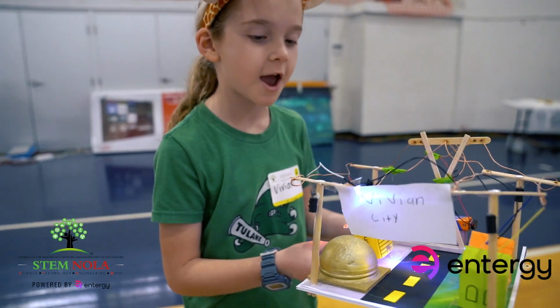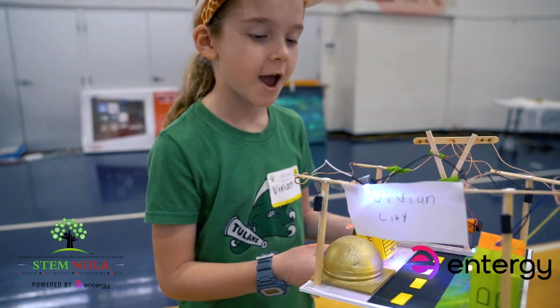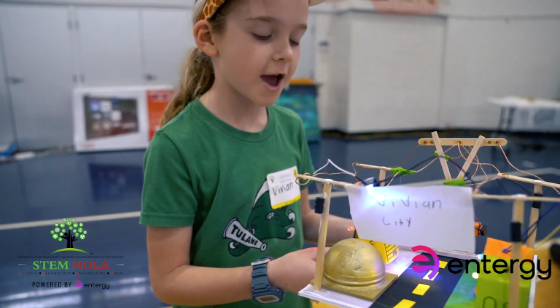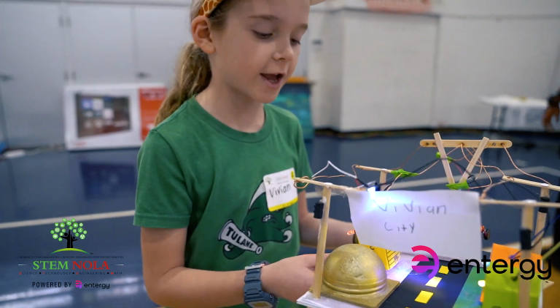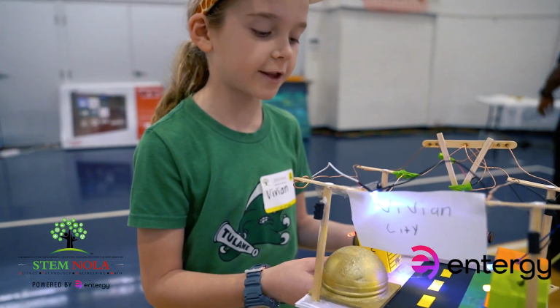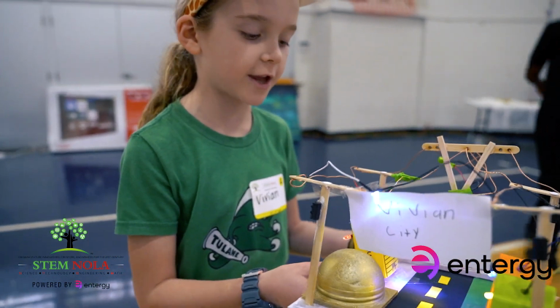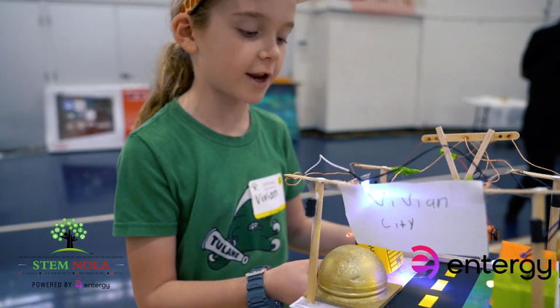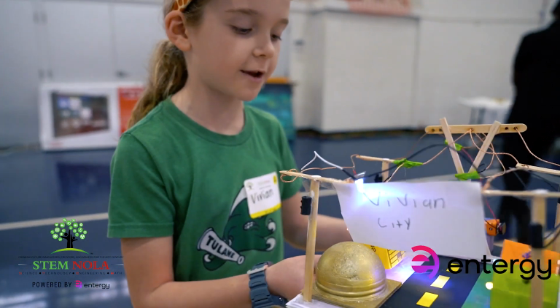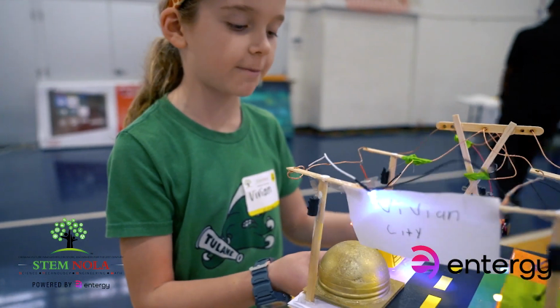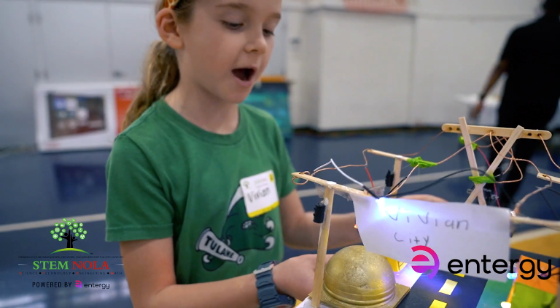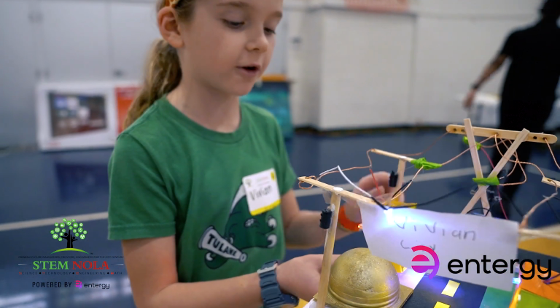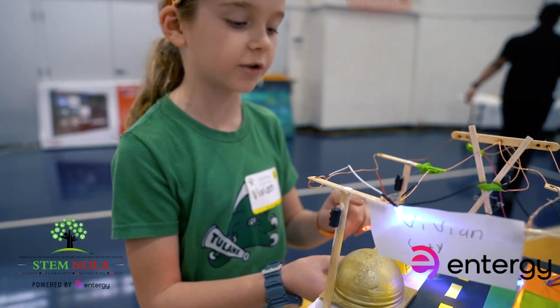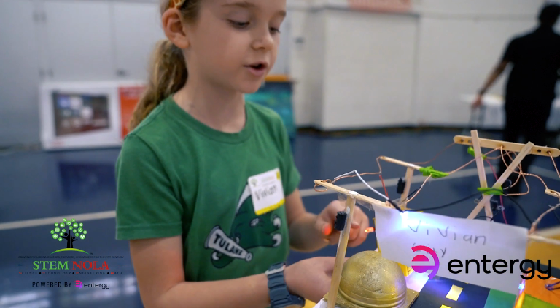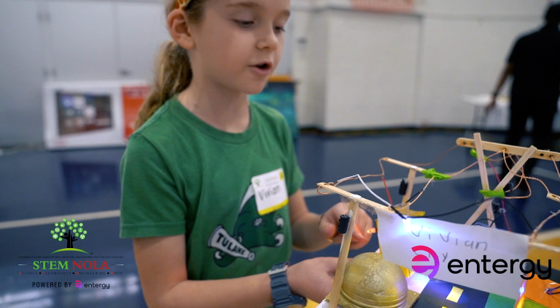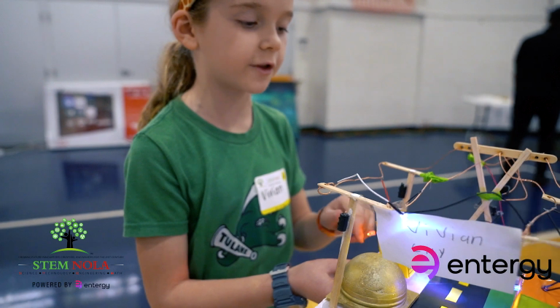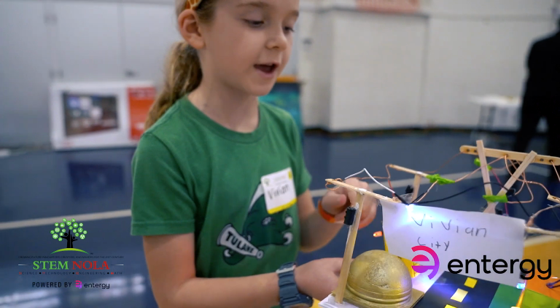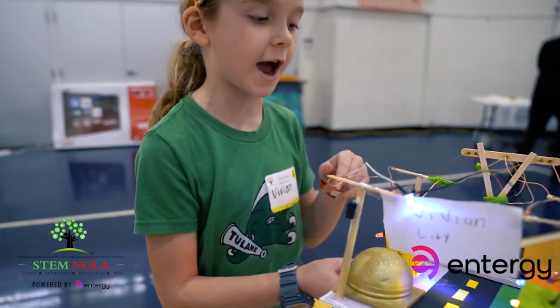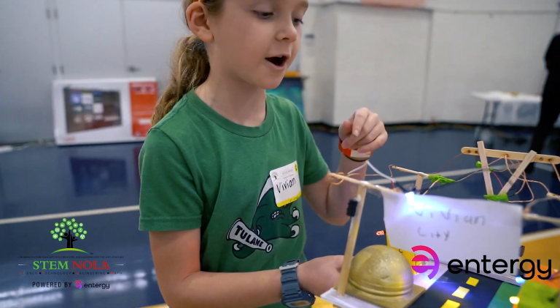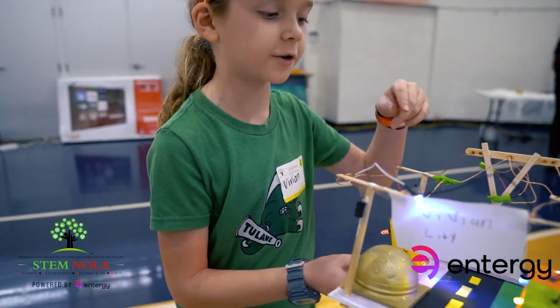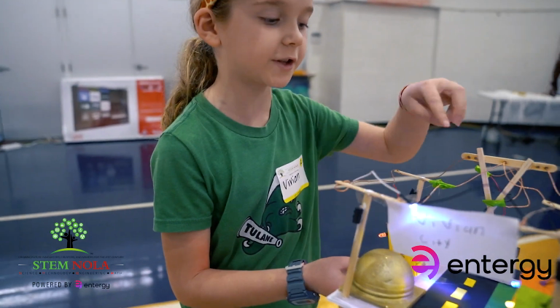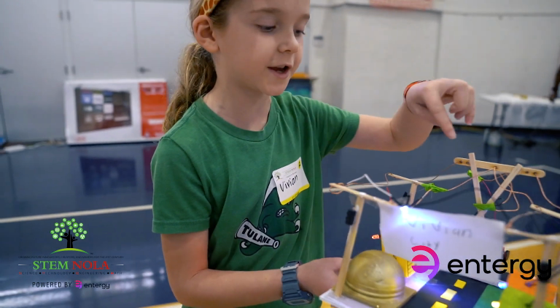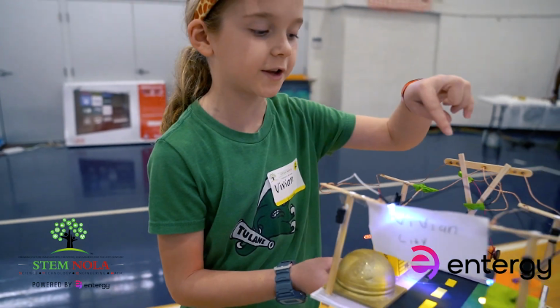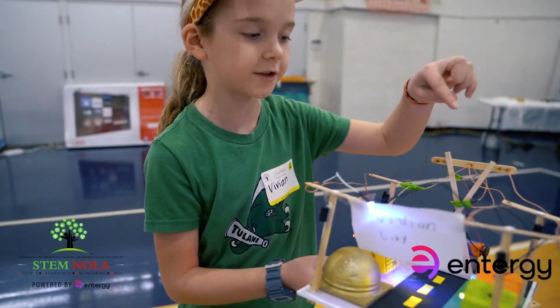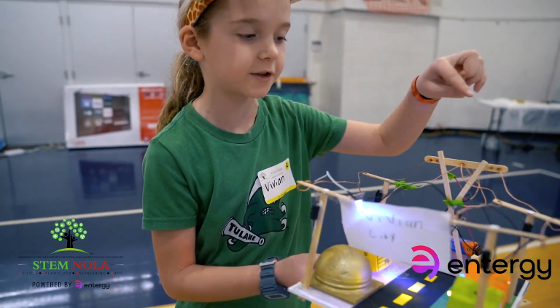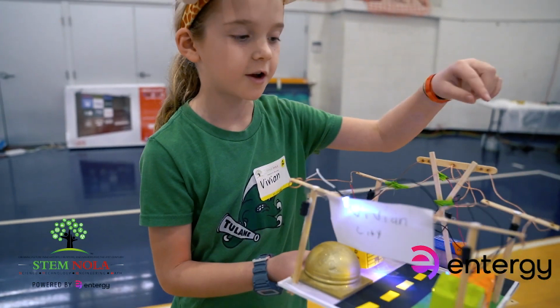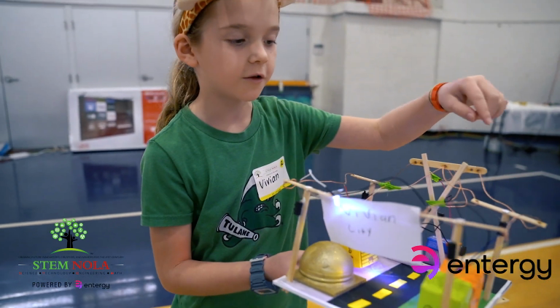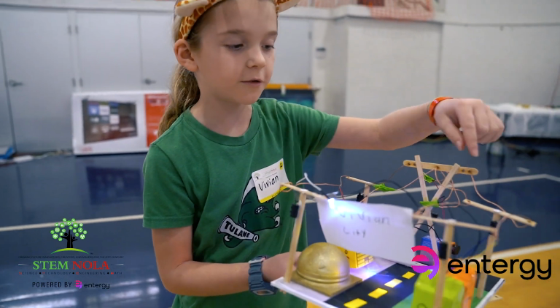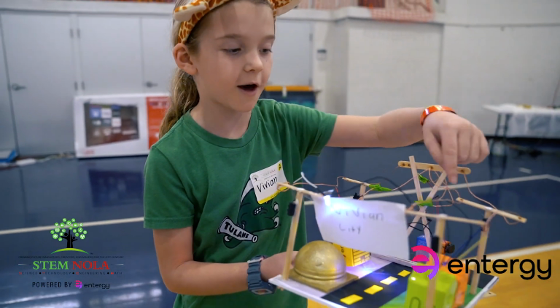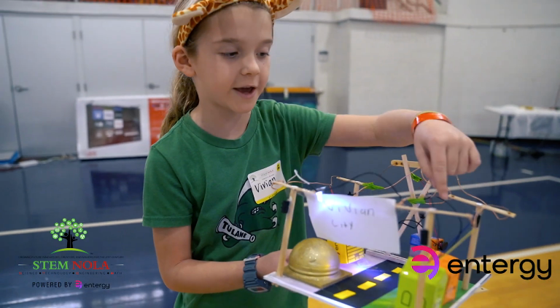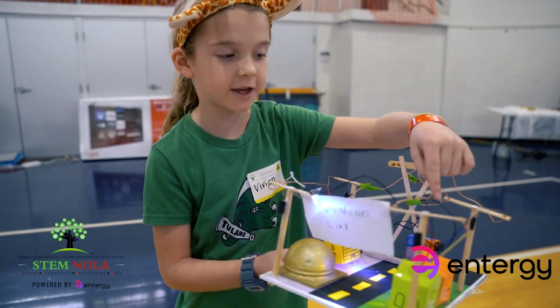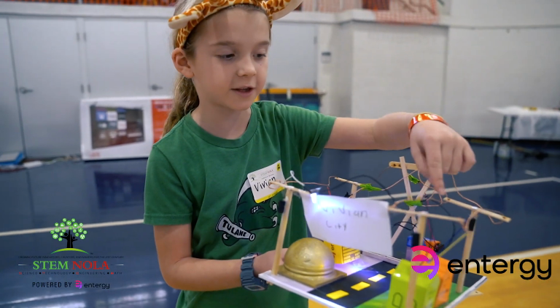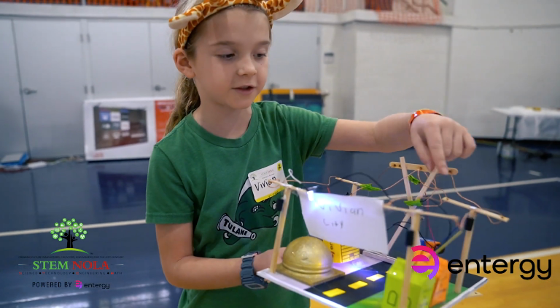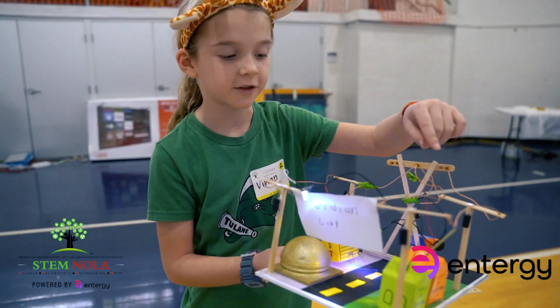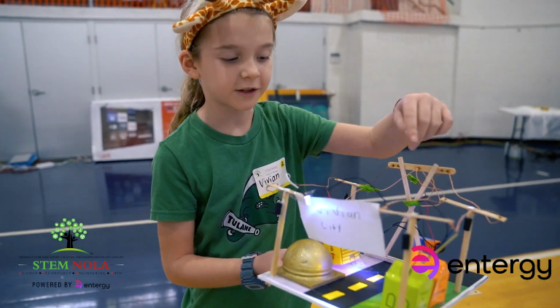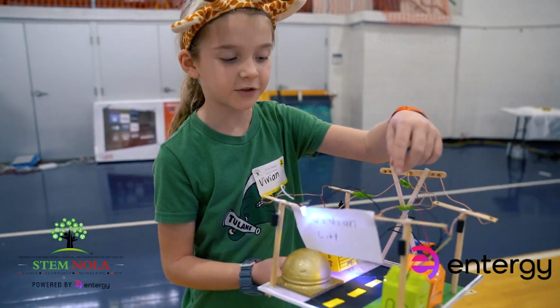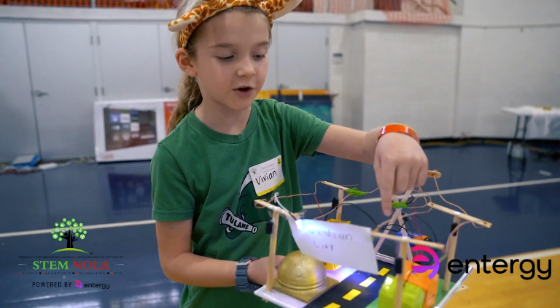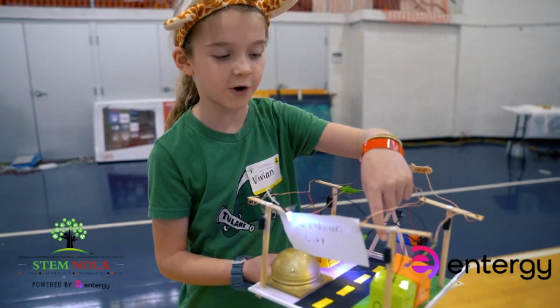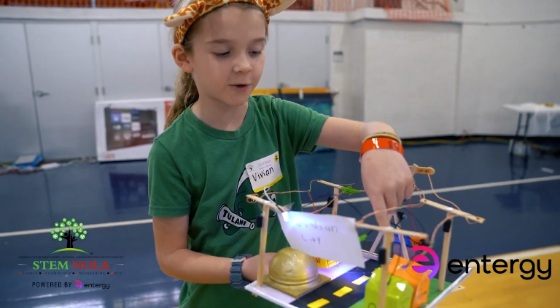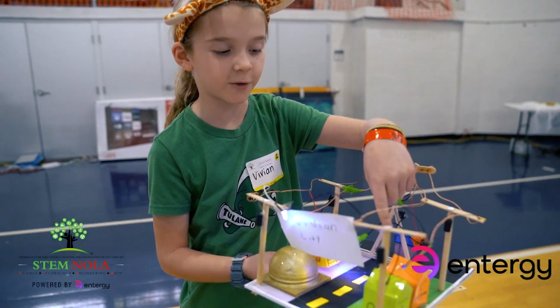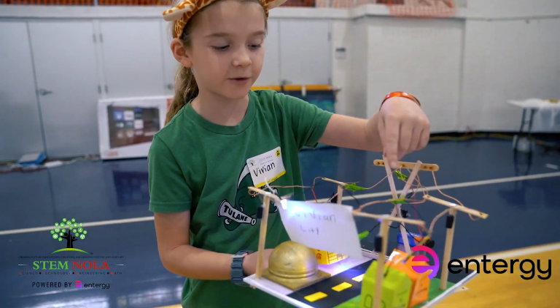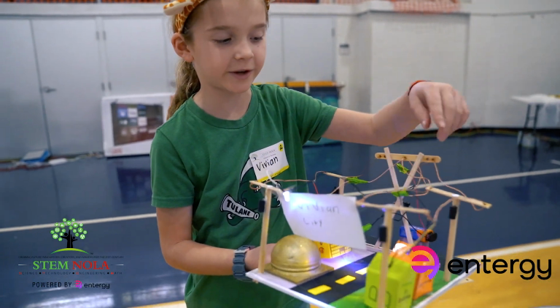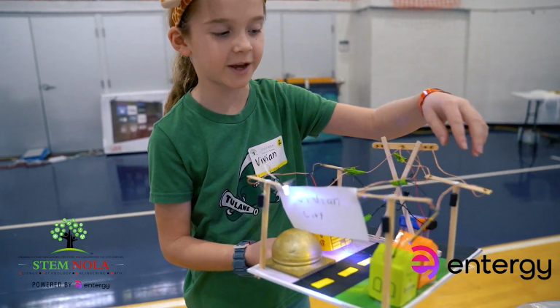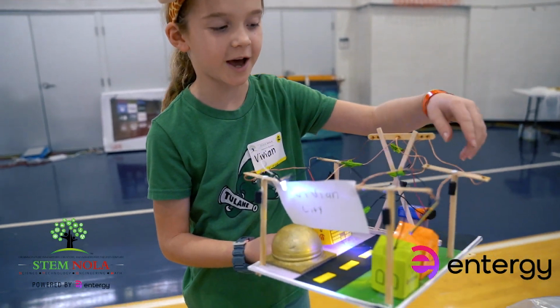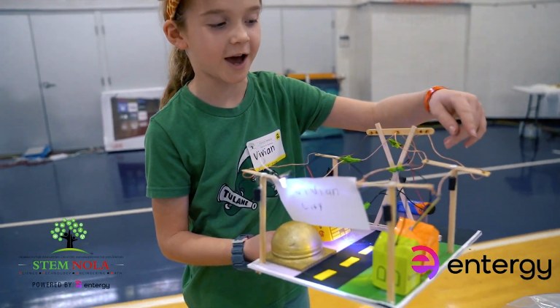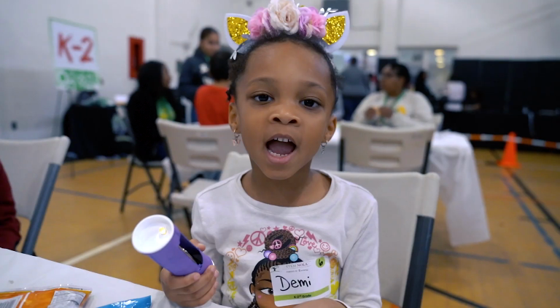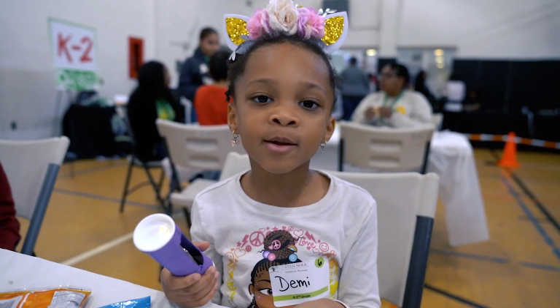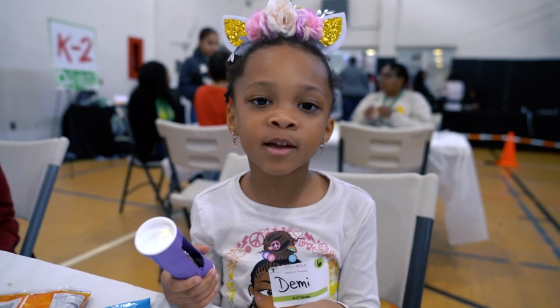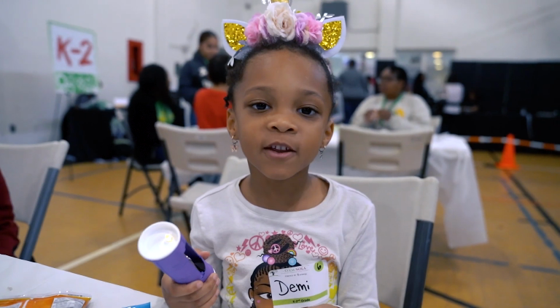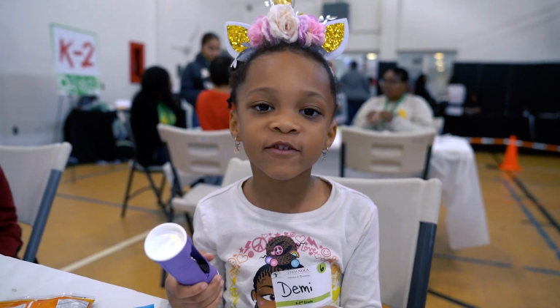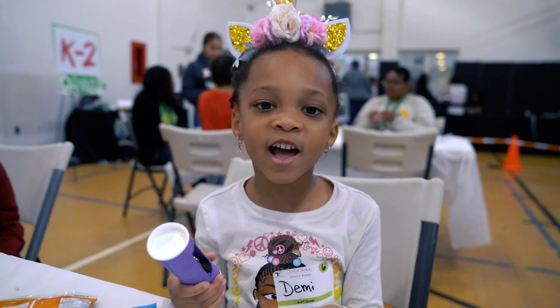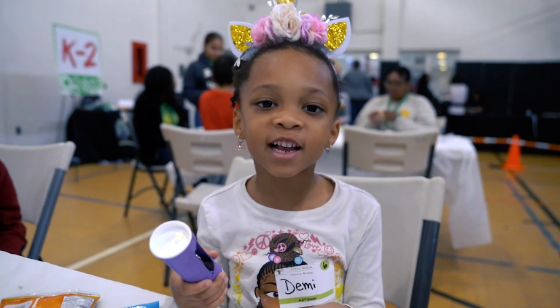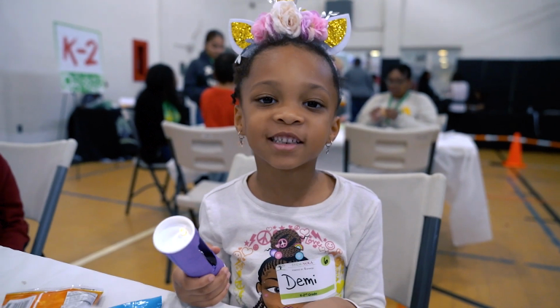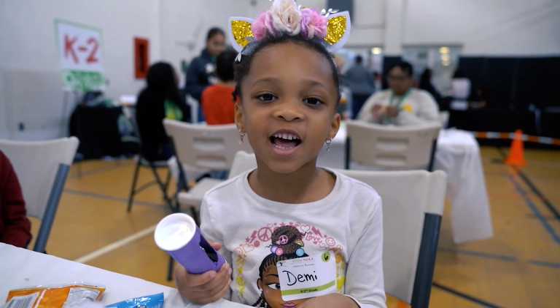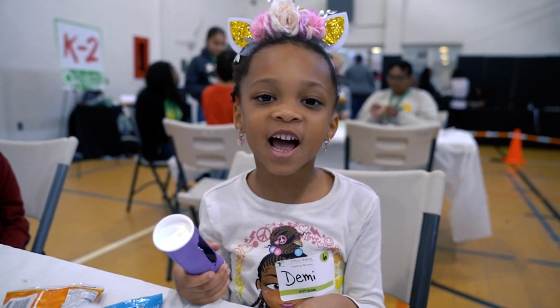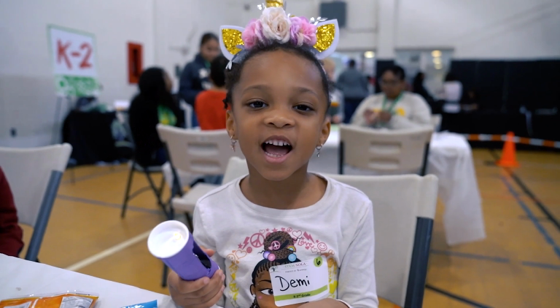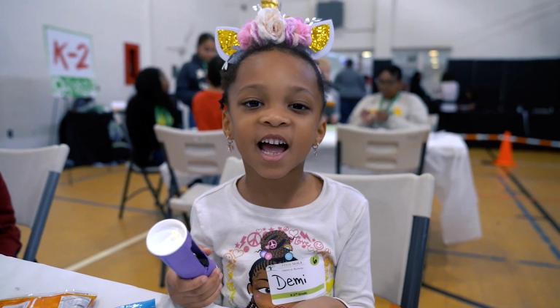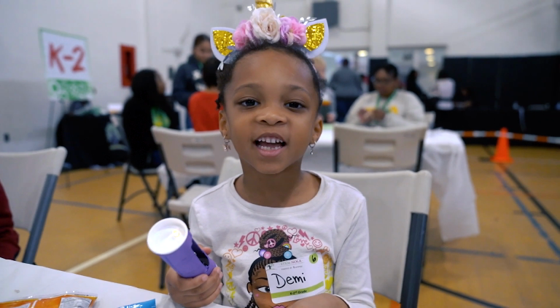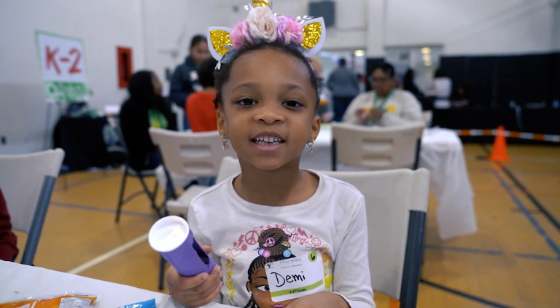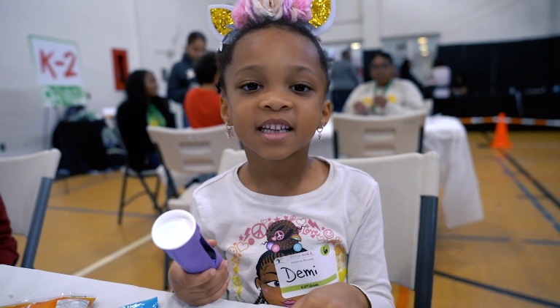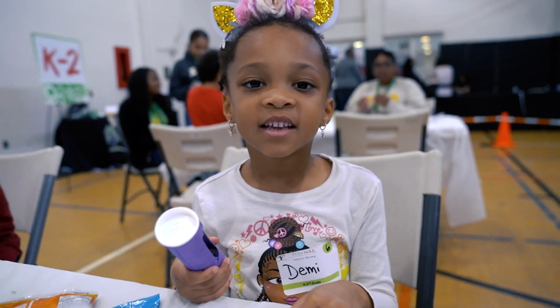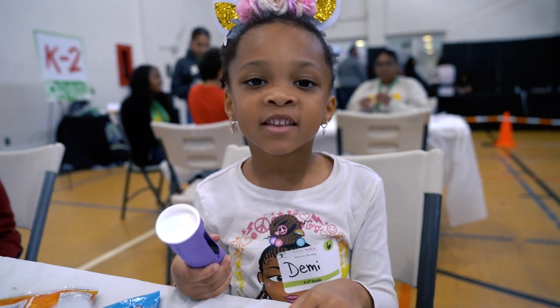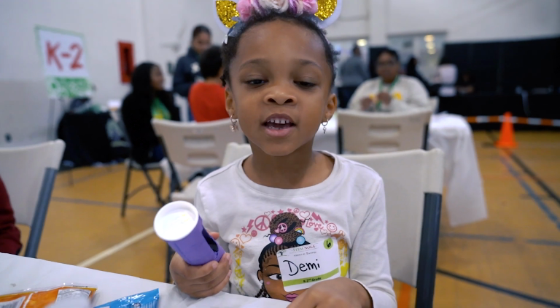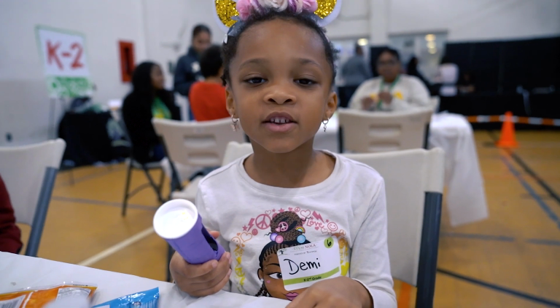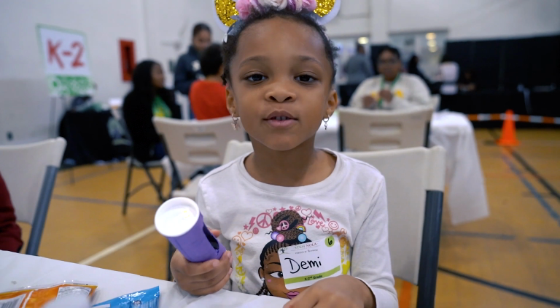It powers all the houses' lights. I made a flashlight!